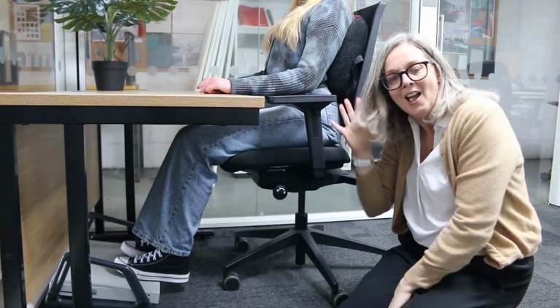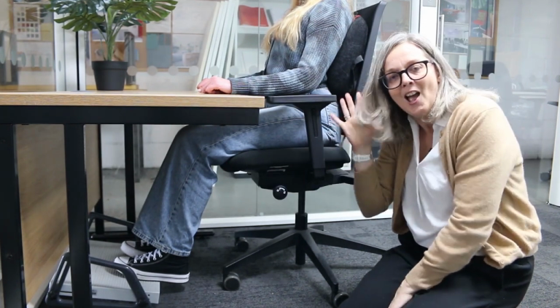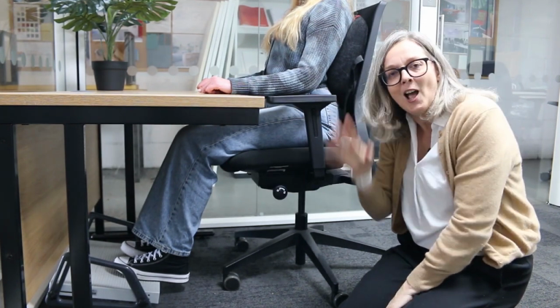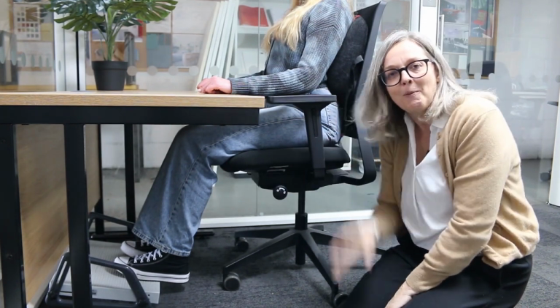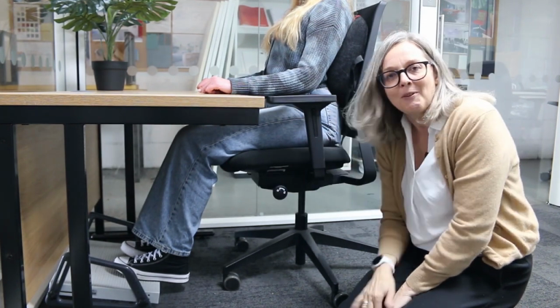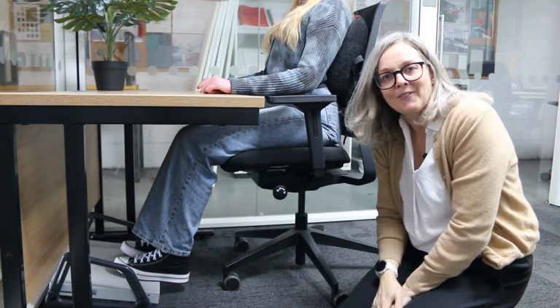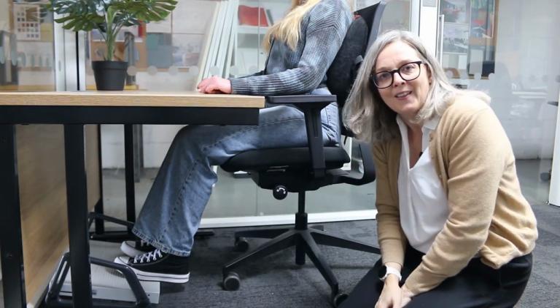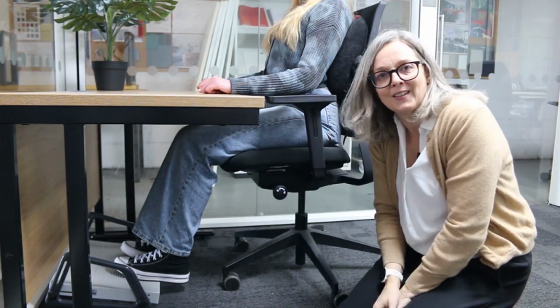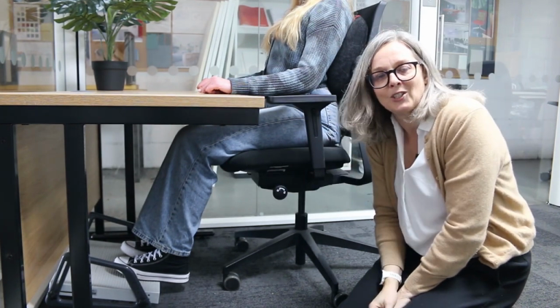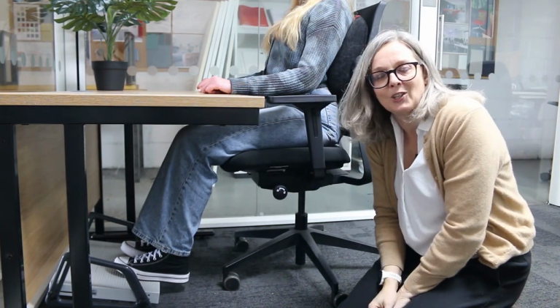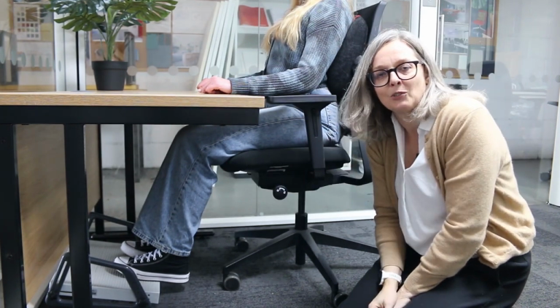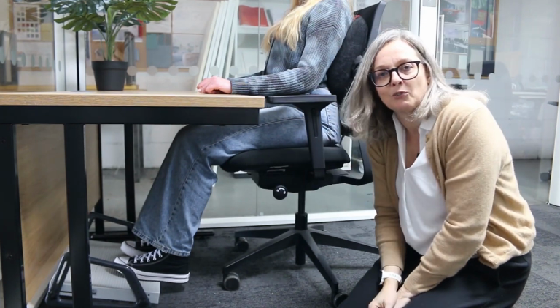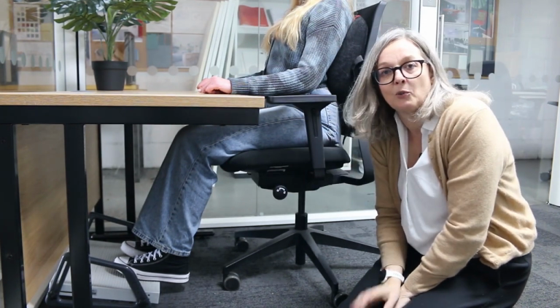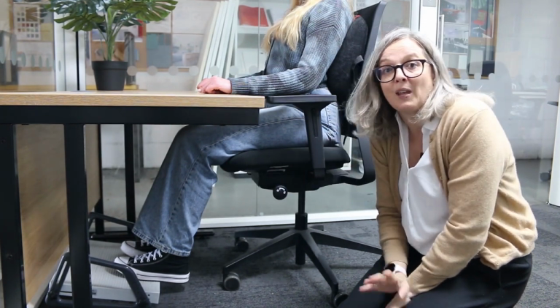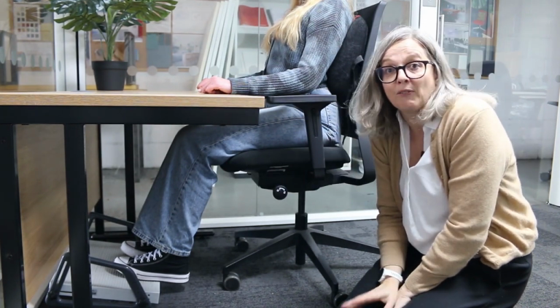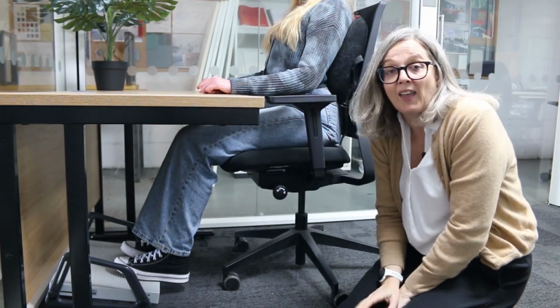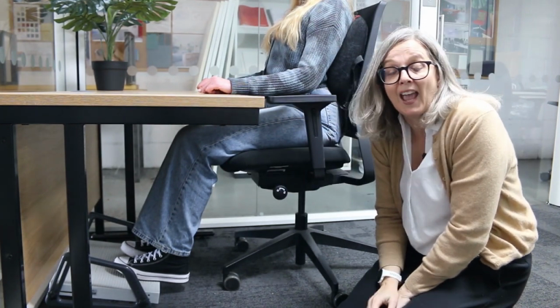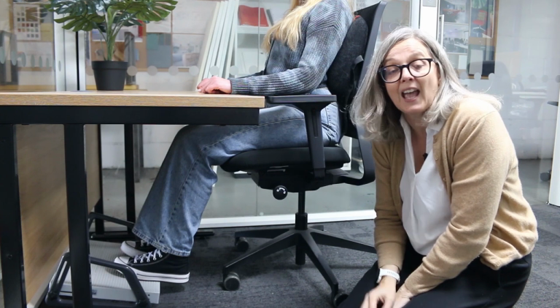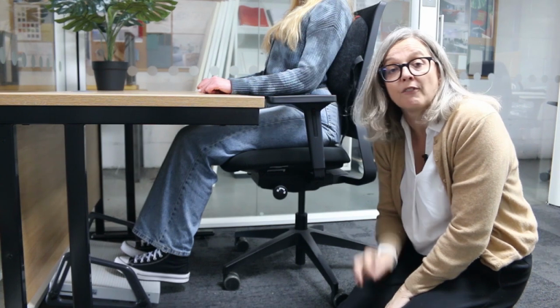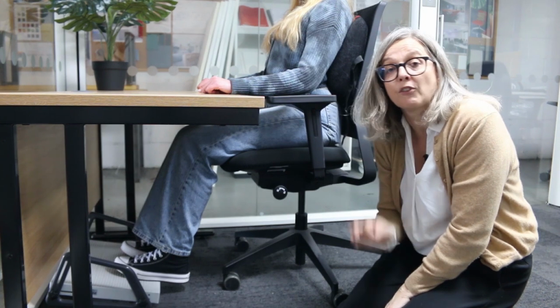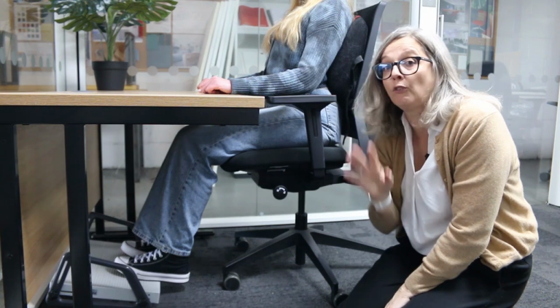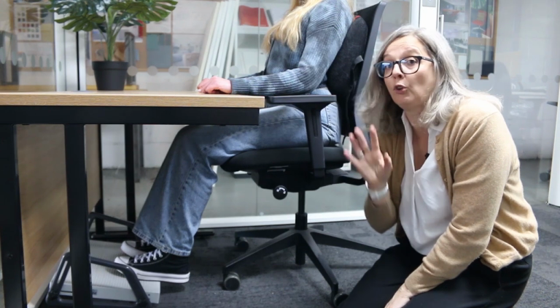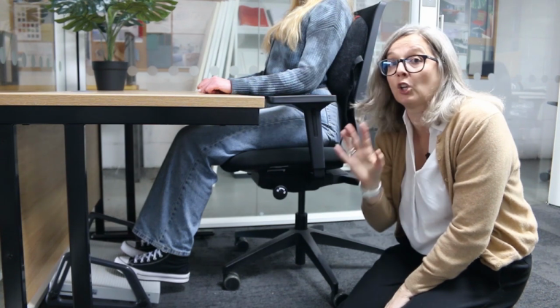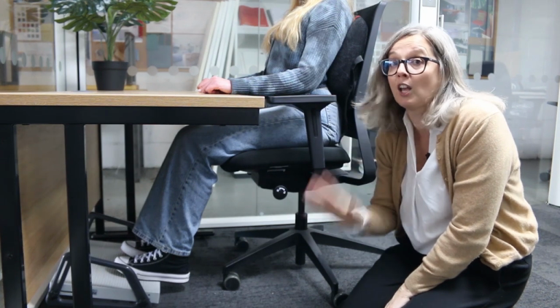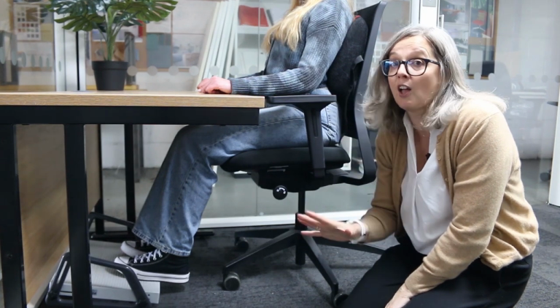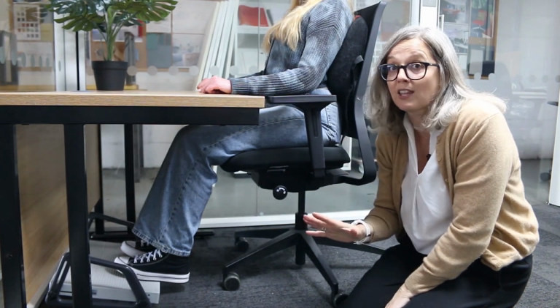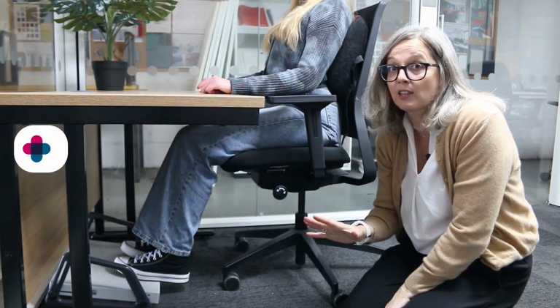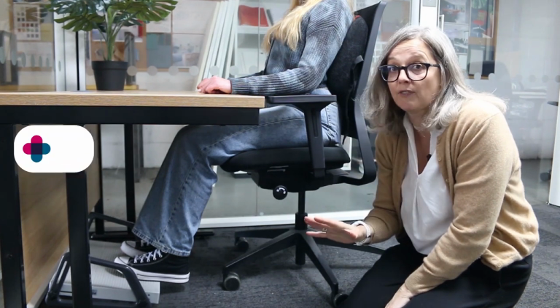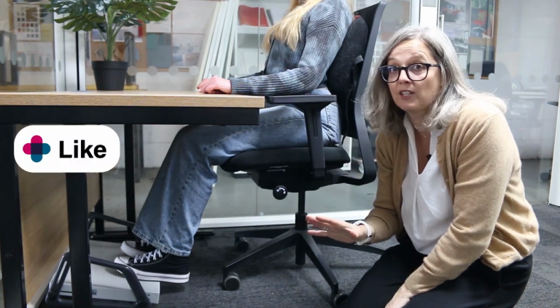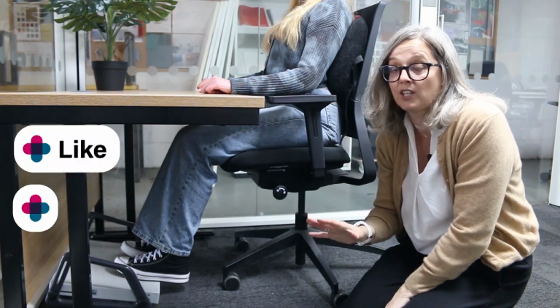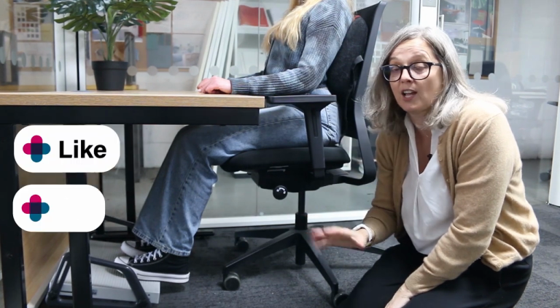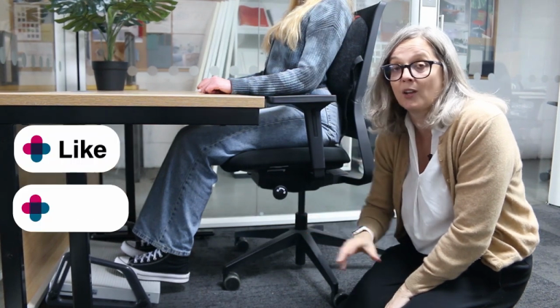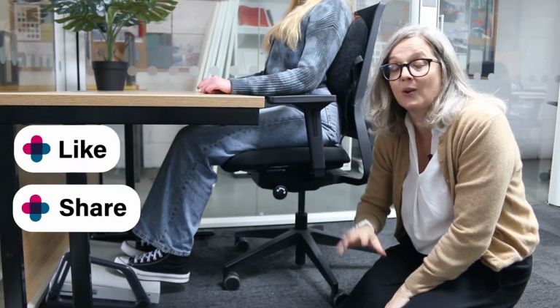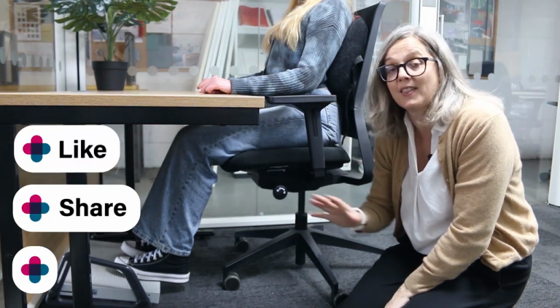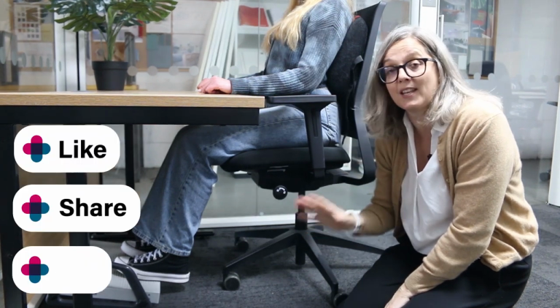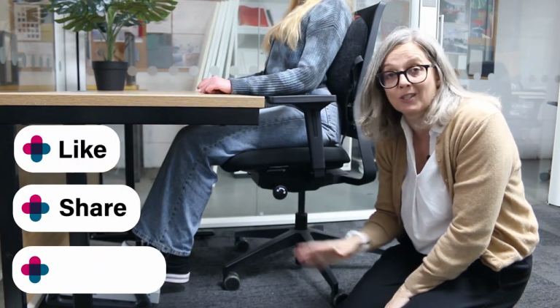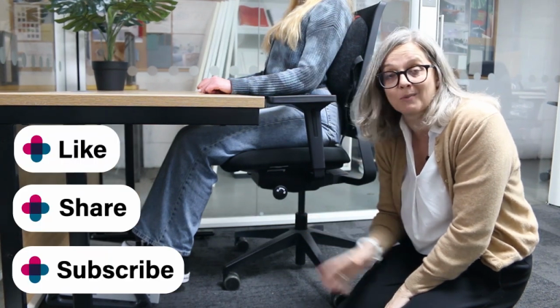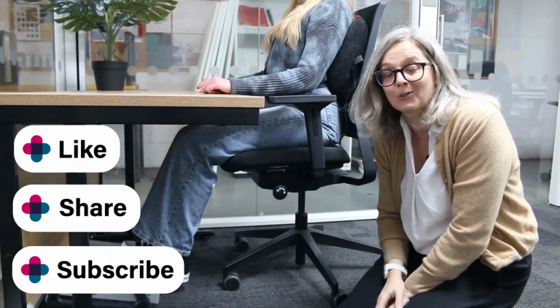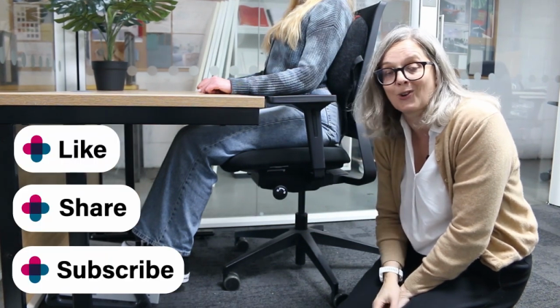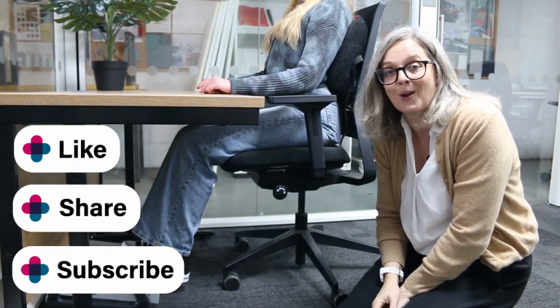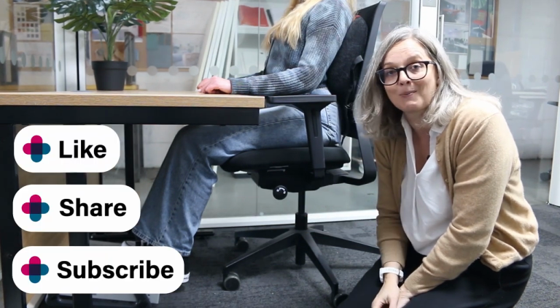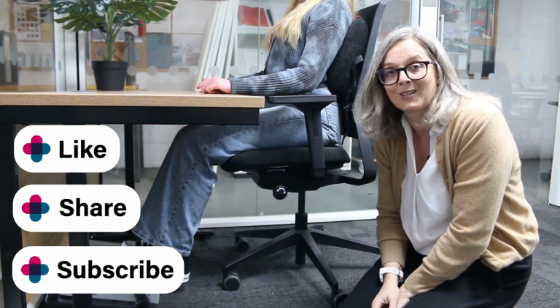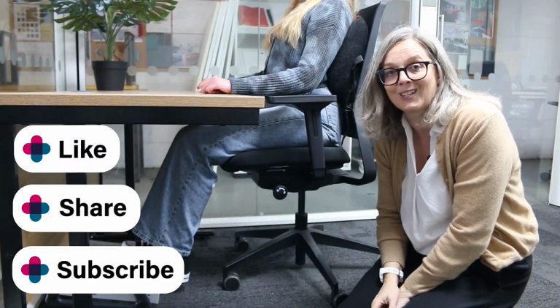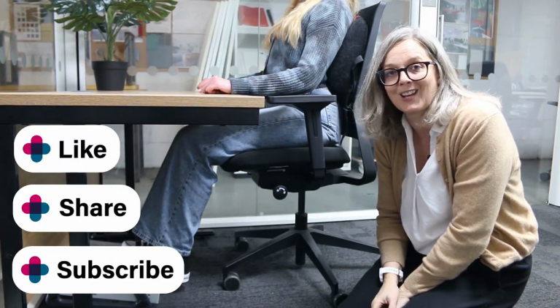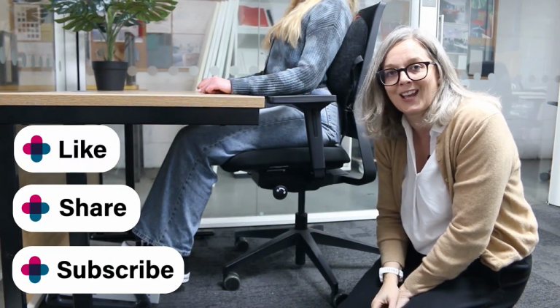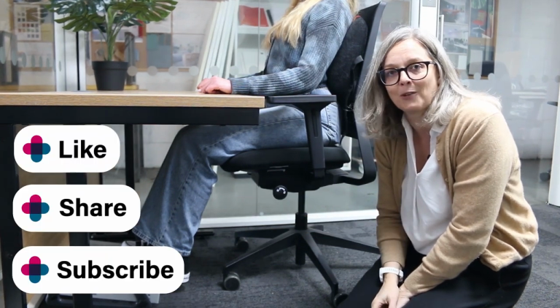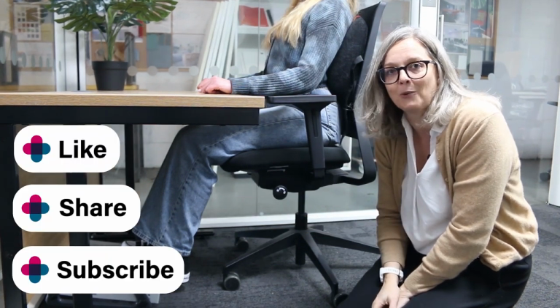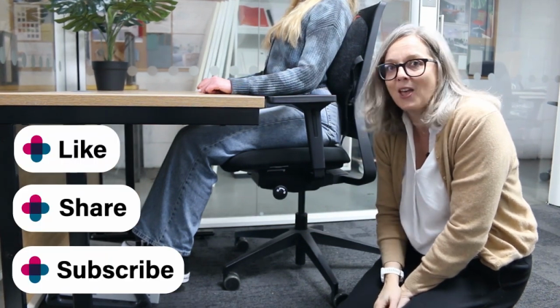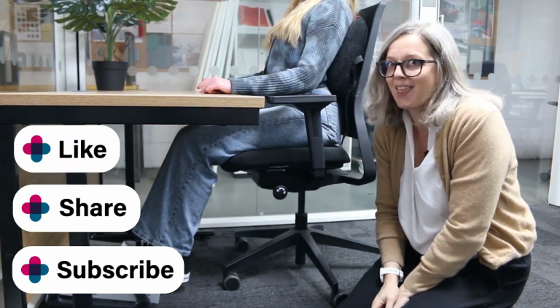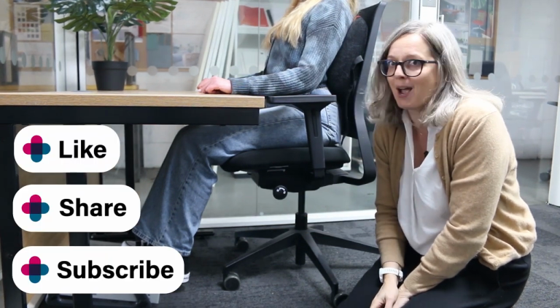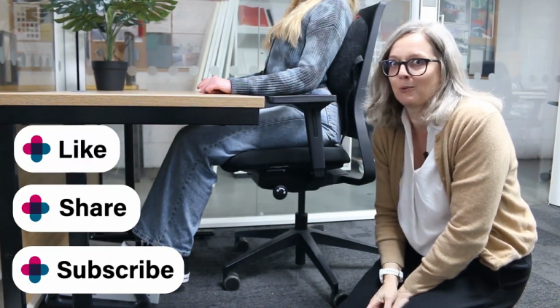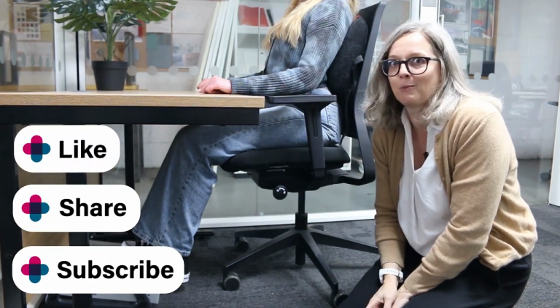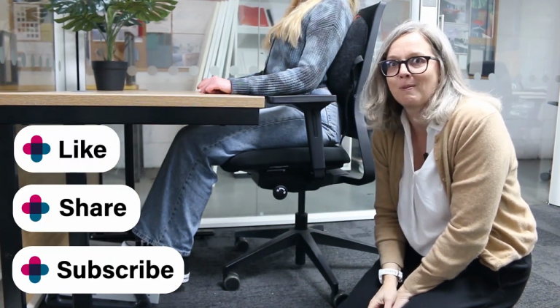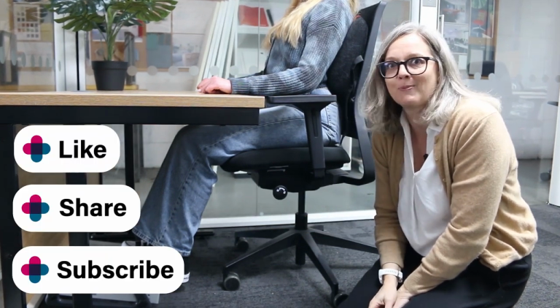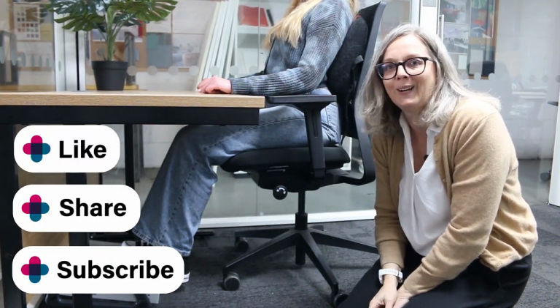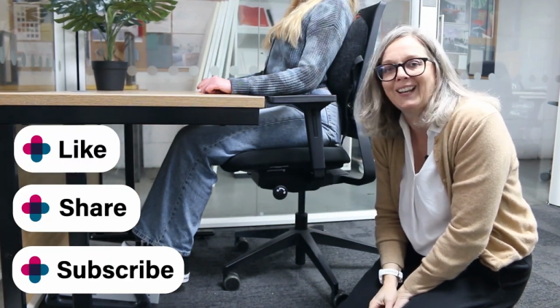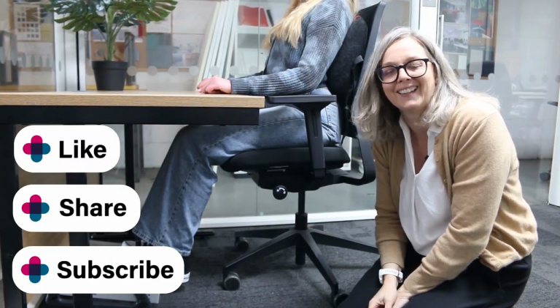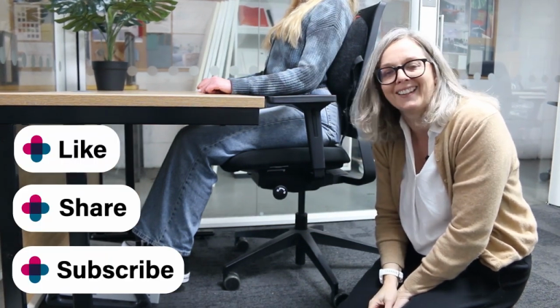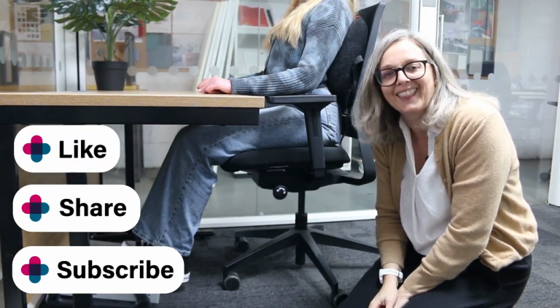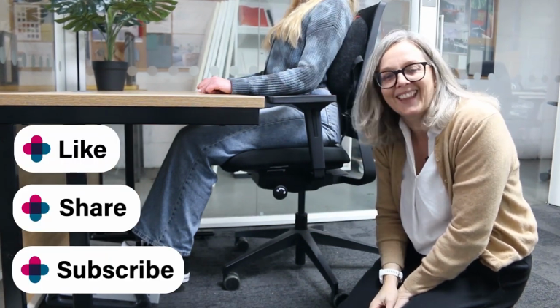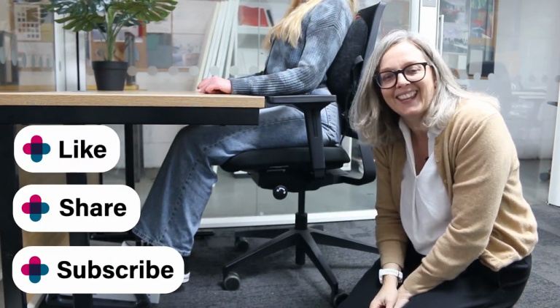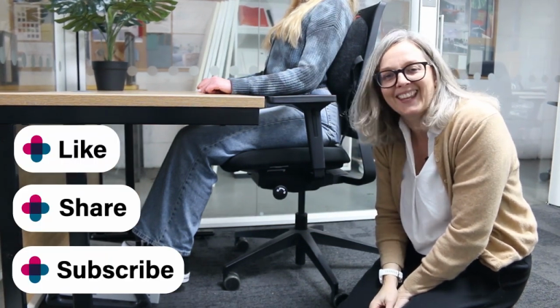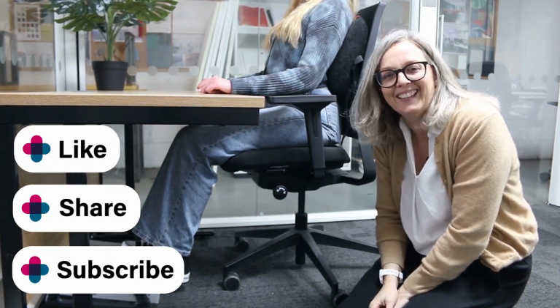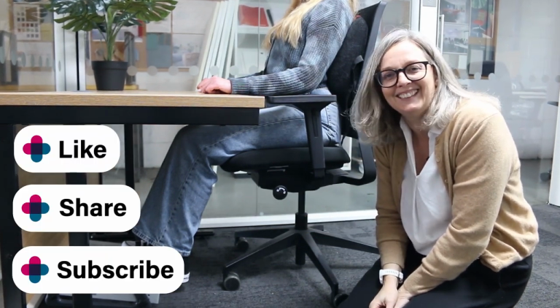I hope you found this useful. If you did, please like the video and subscribe to the channel — that would be brilliant. Thank you!